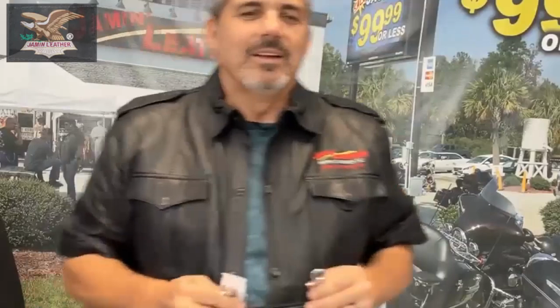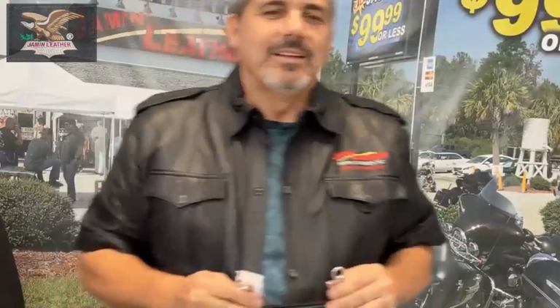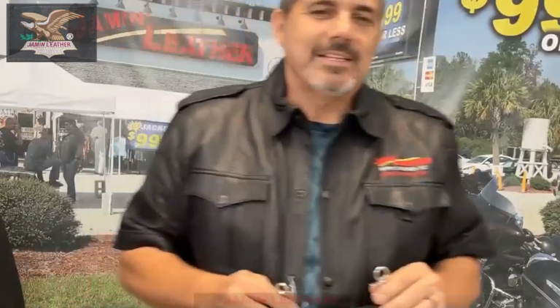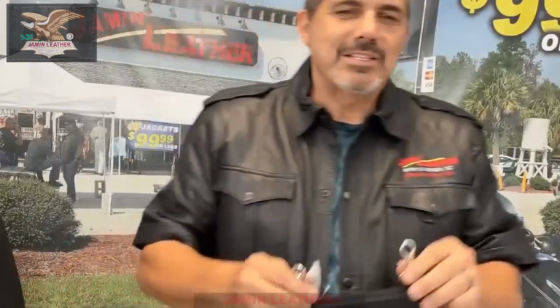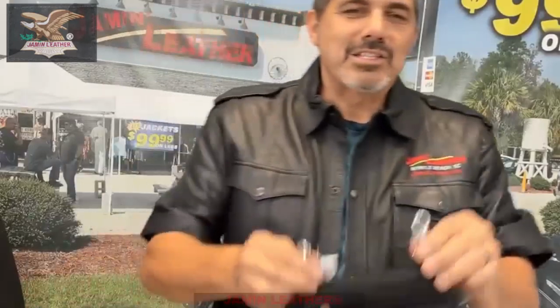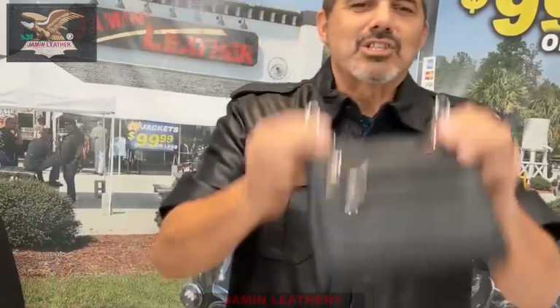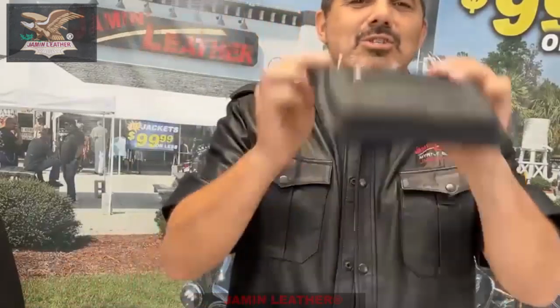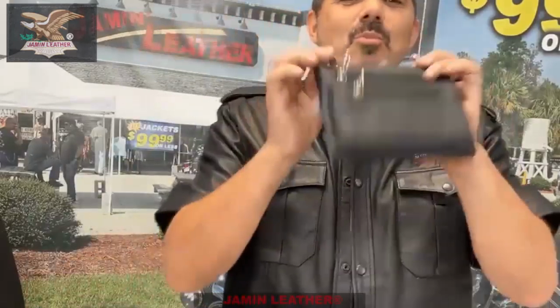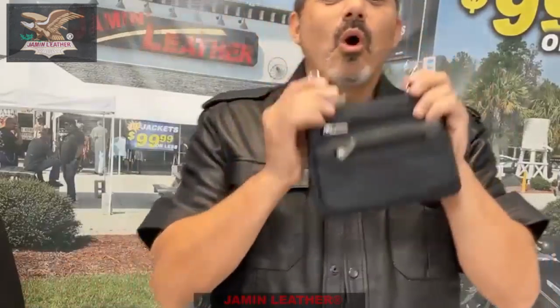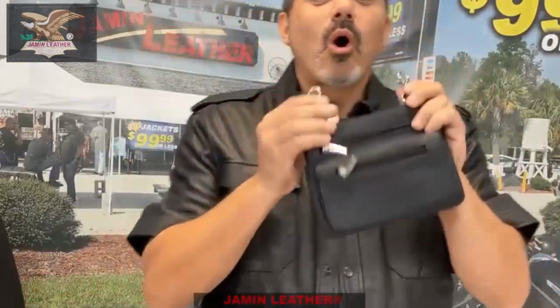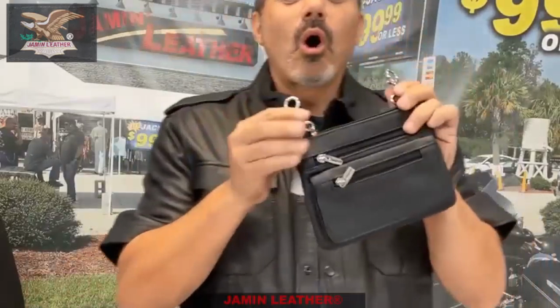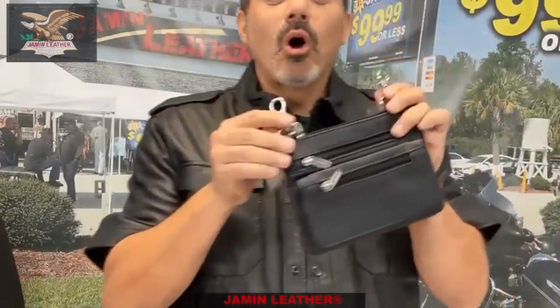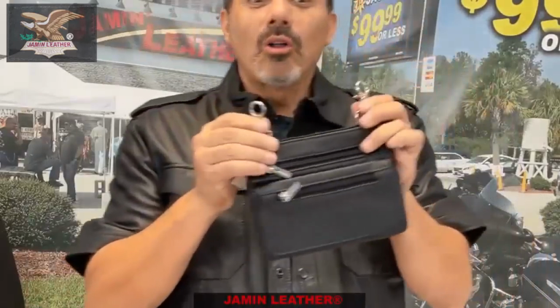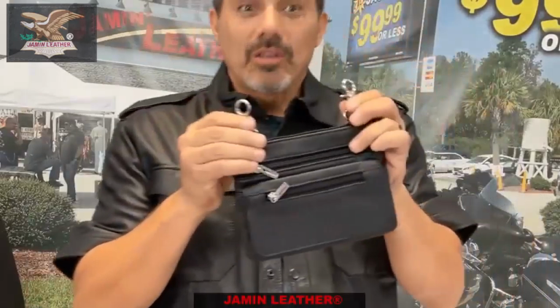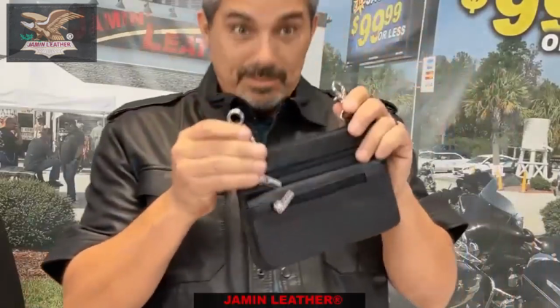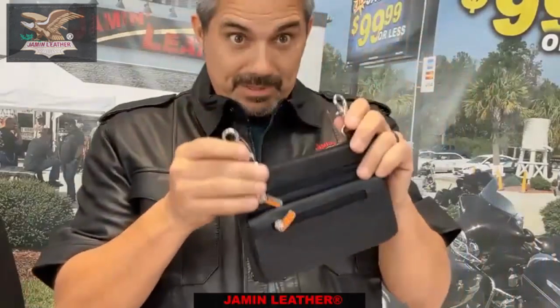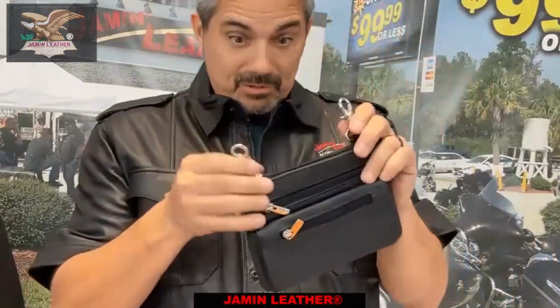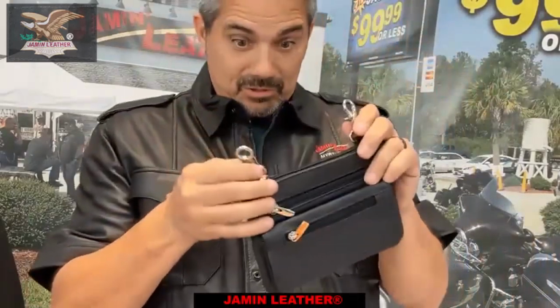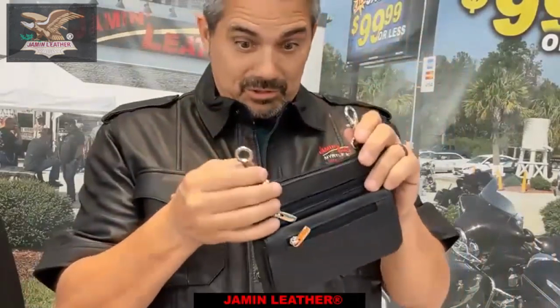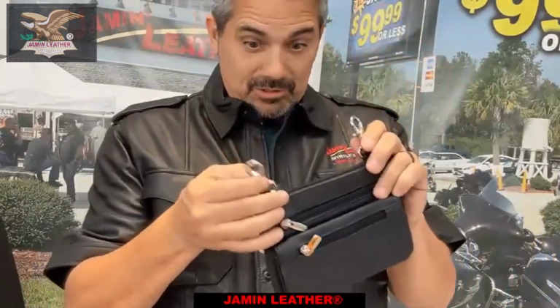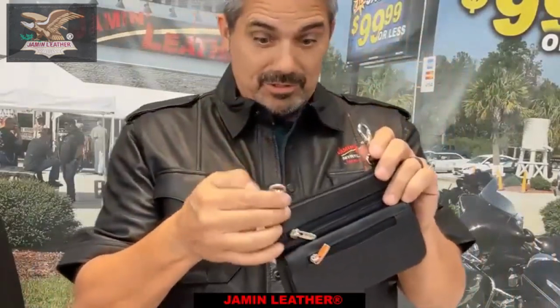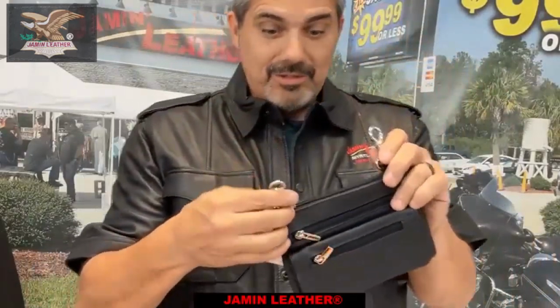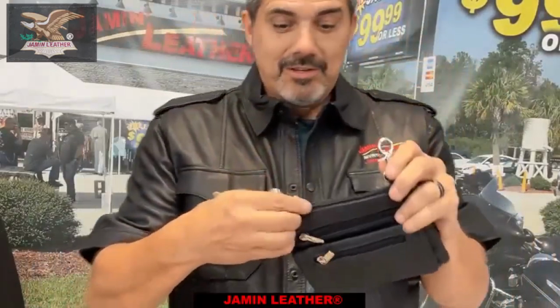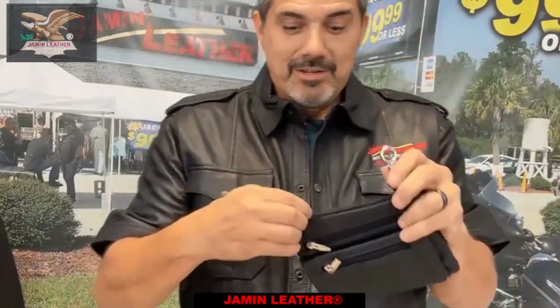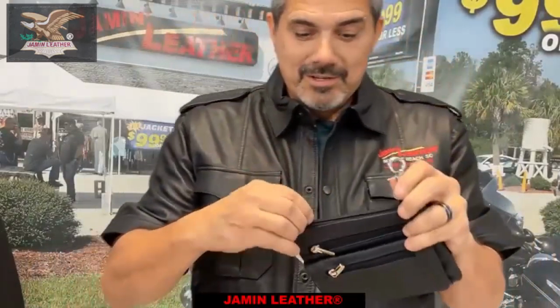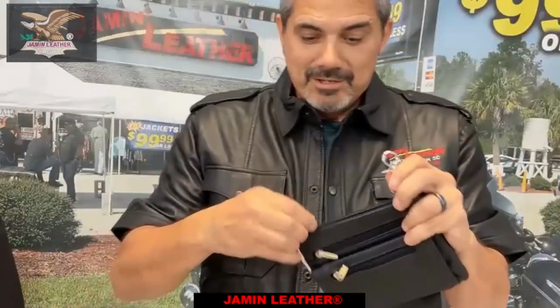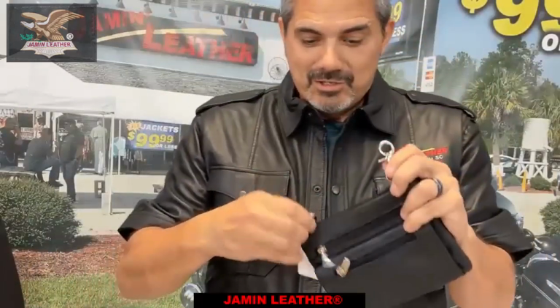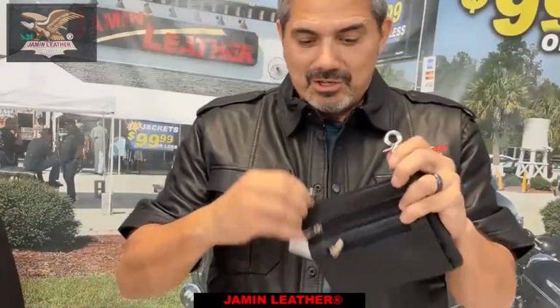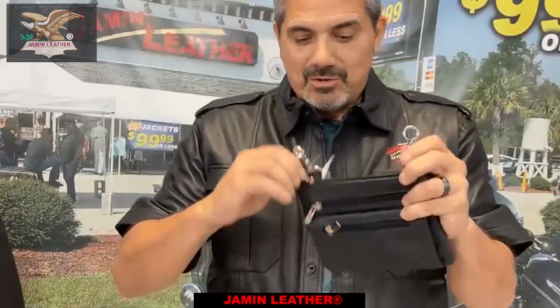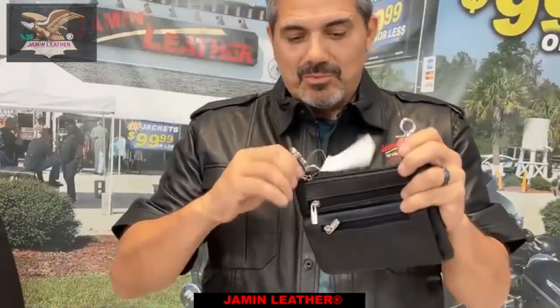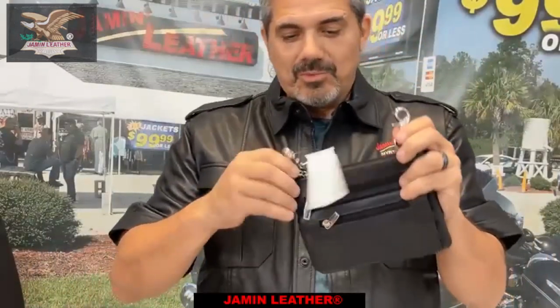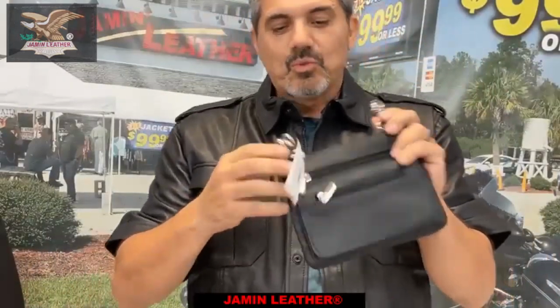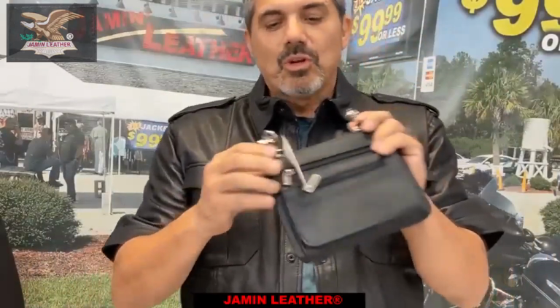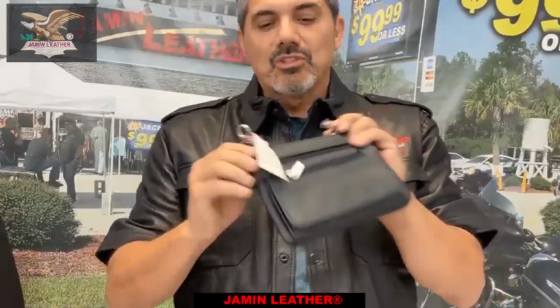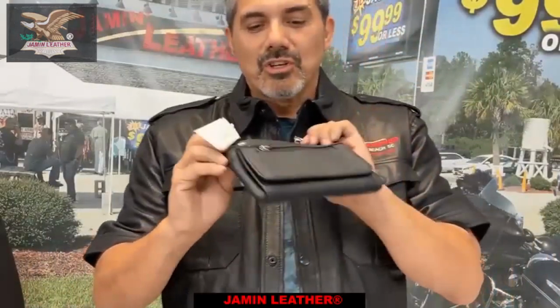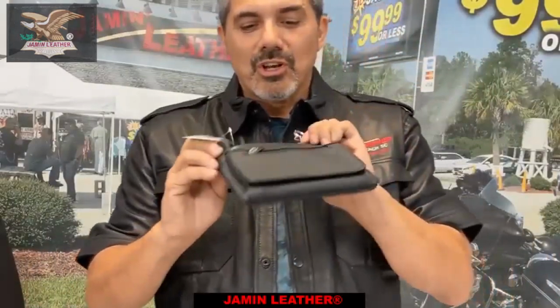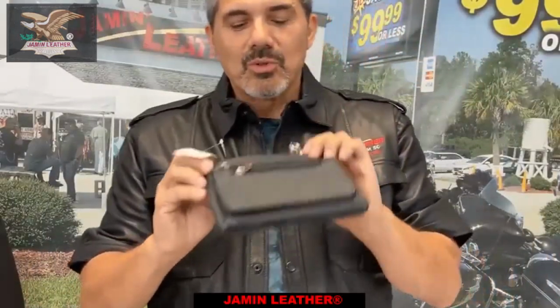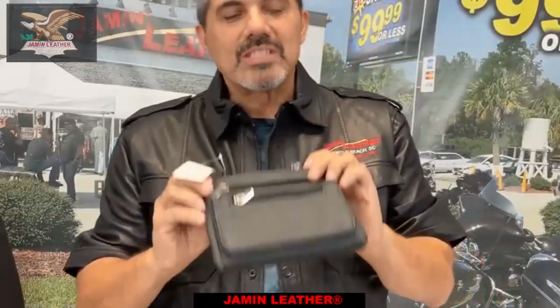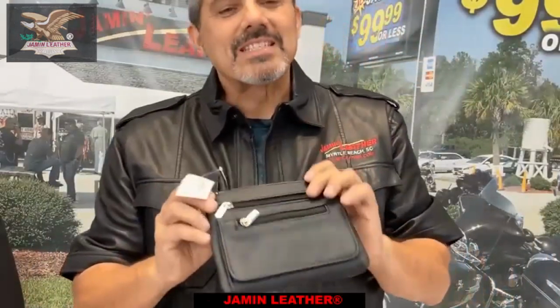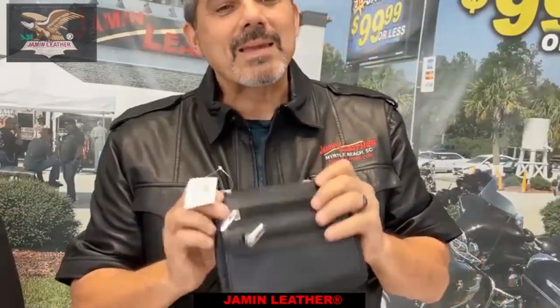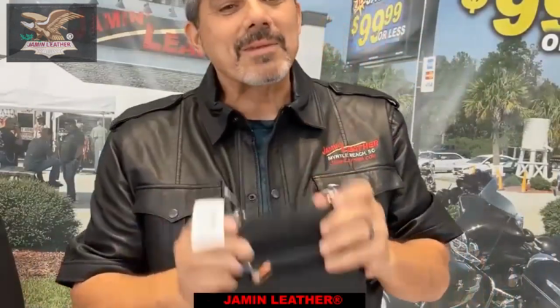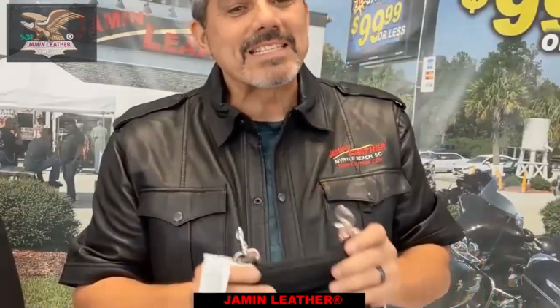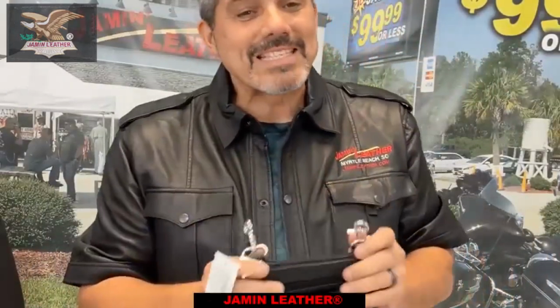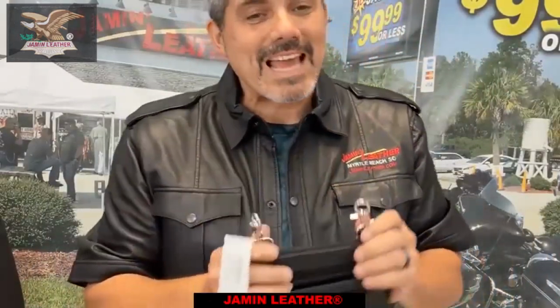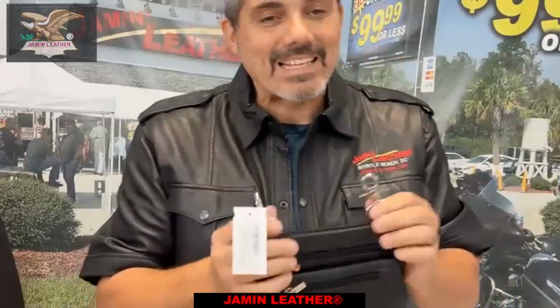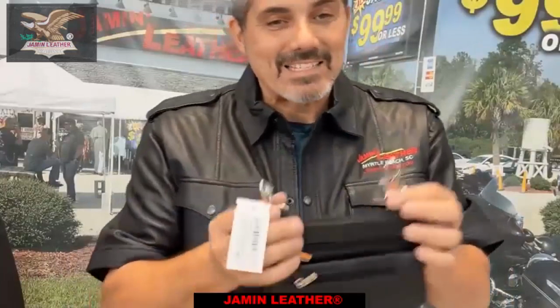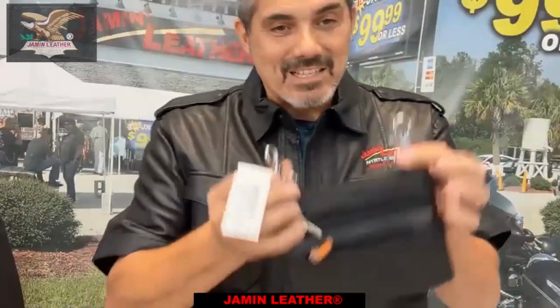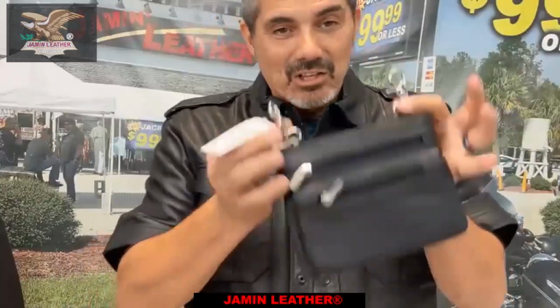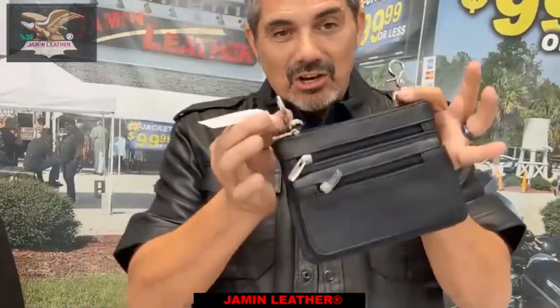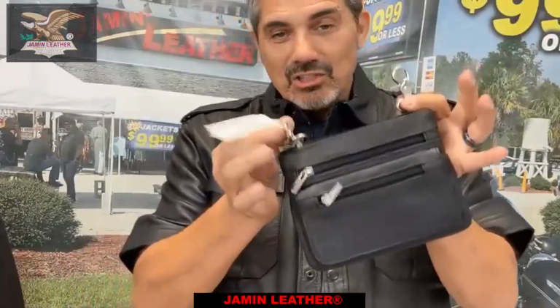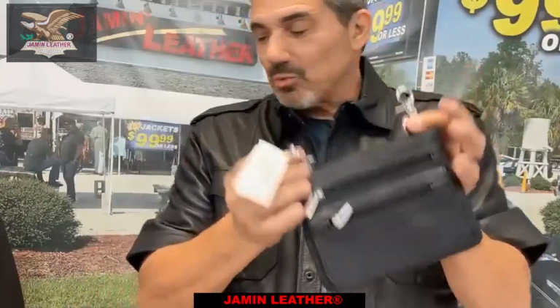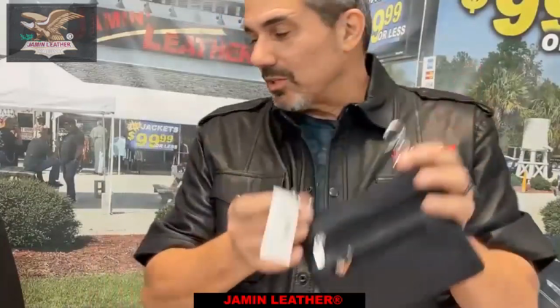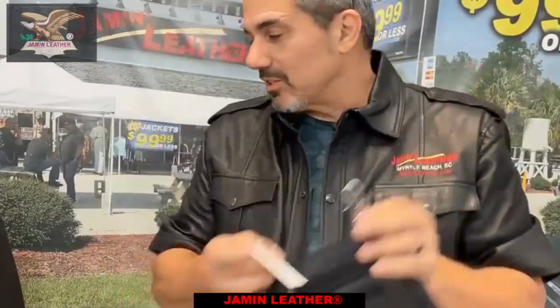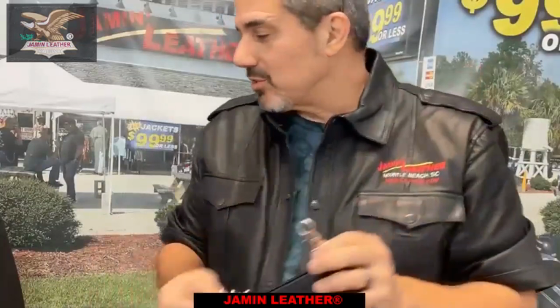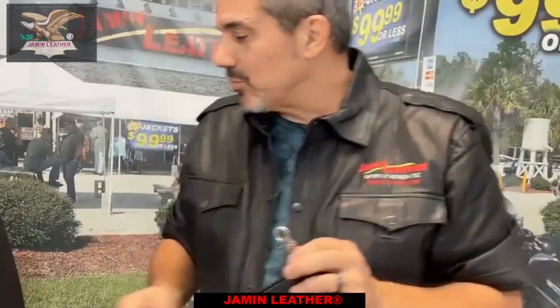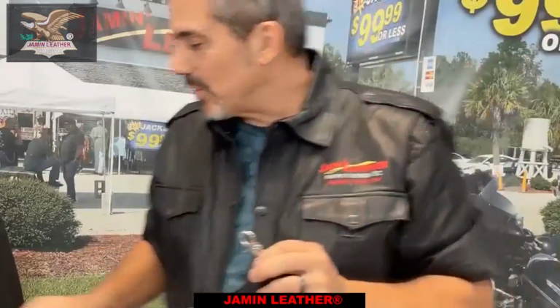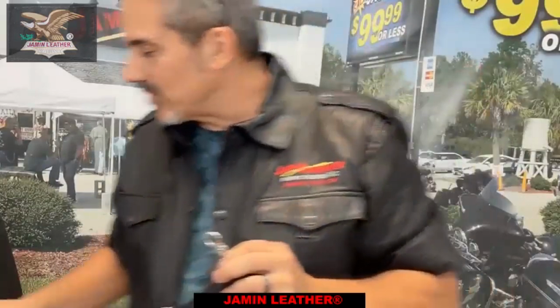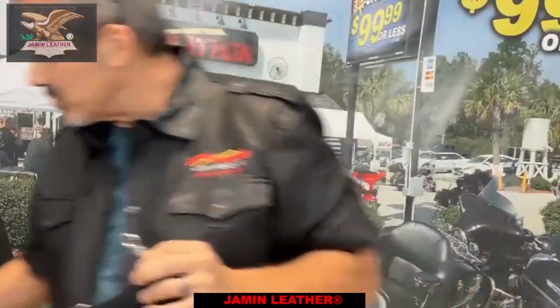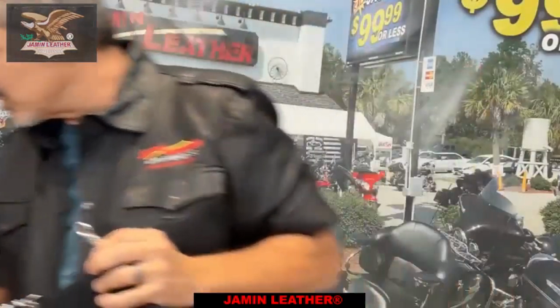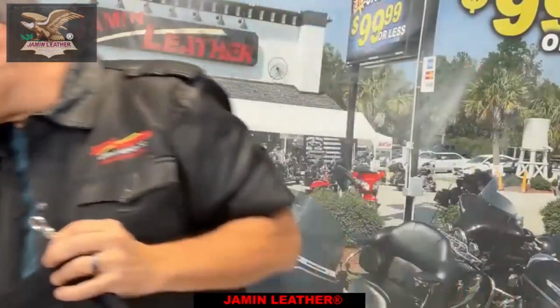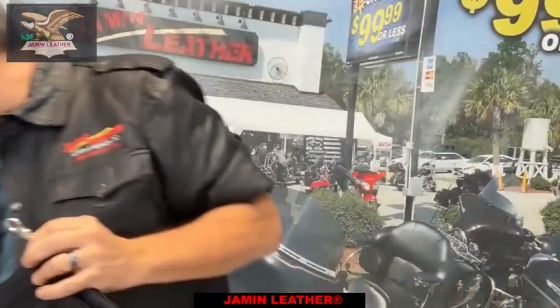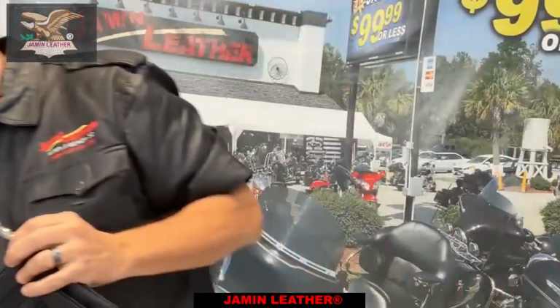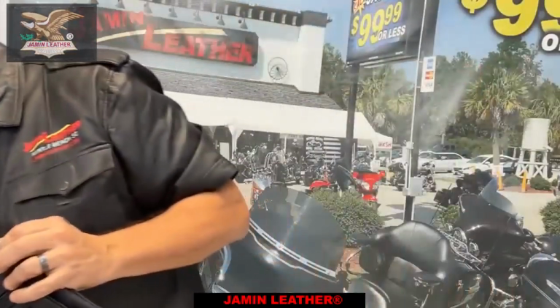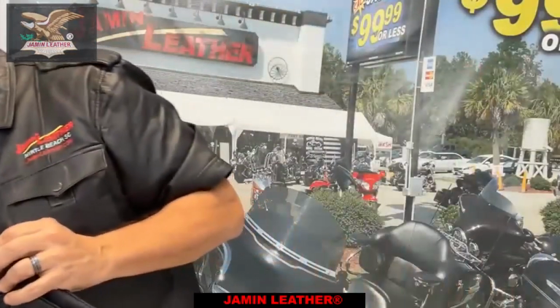This is a small clip pouch. It's the same exact as the large one — we have two sizes now.